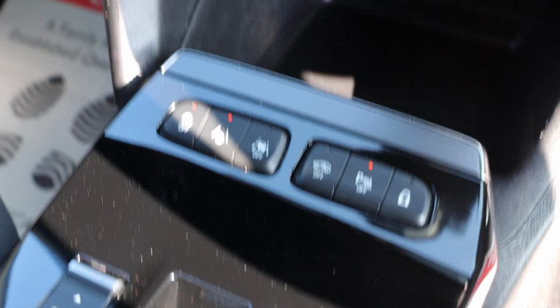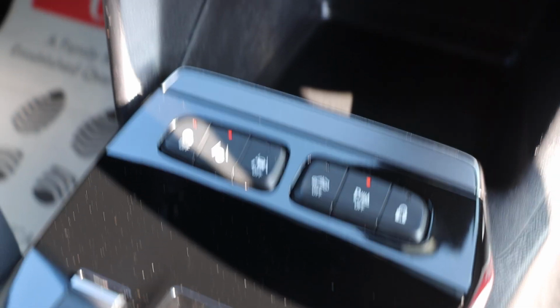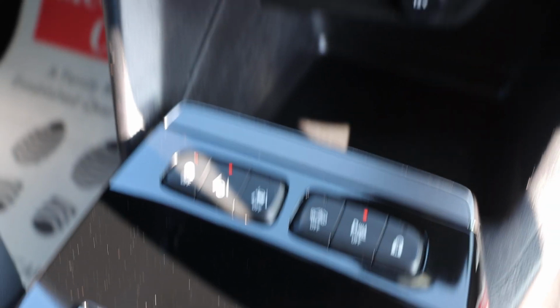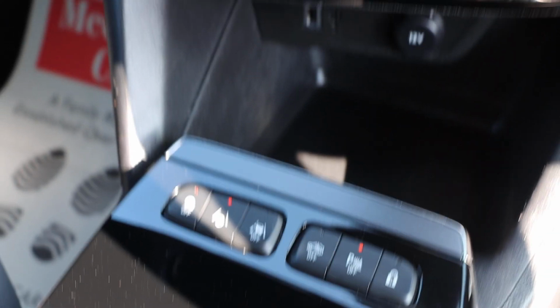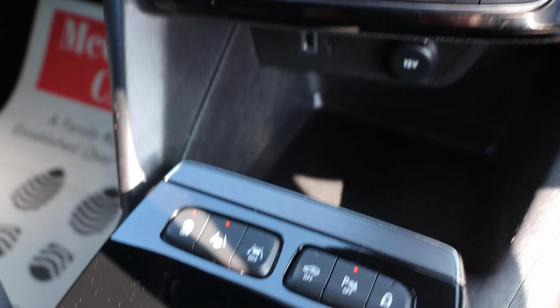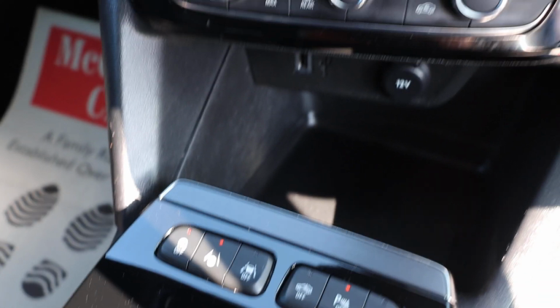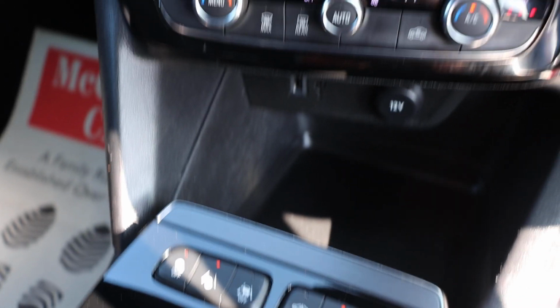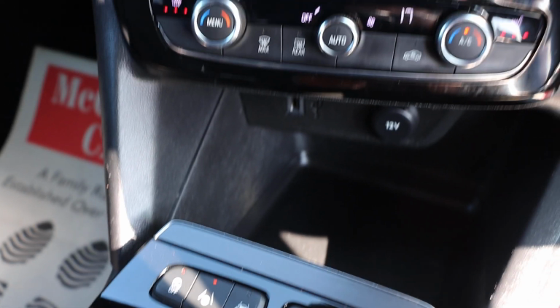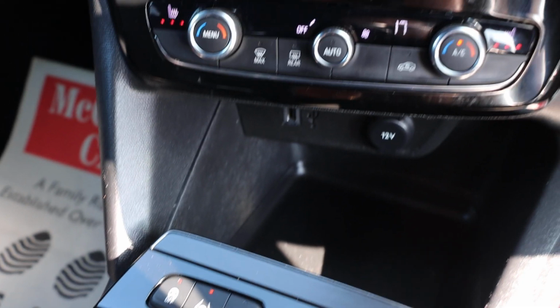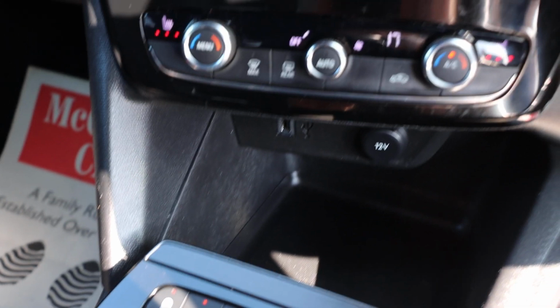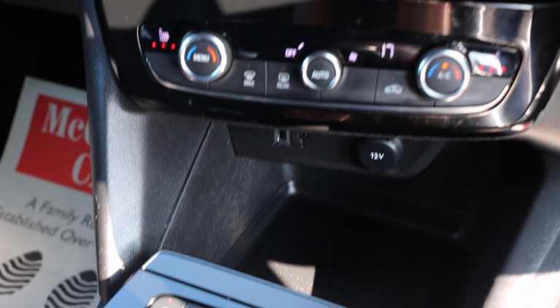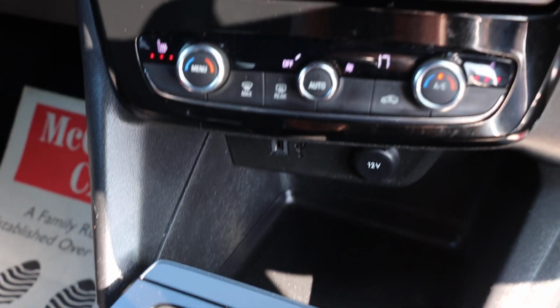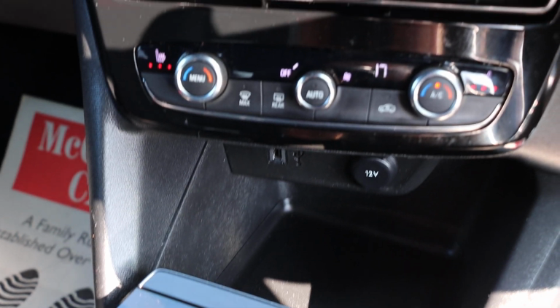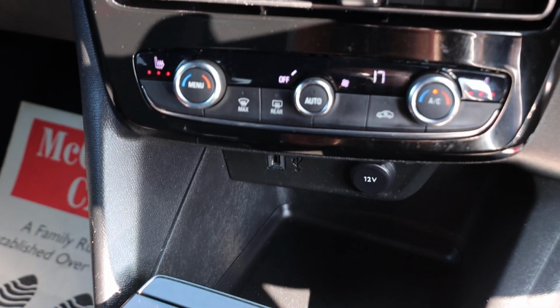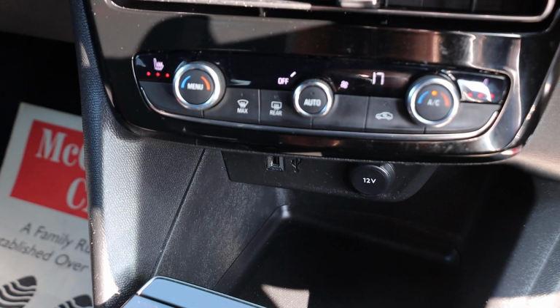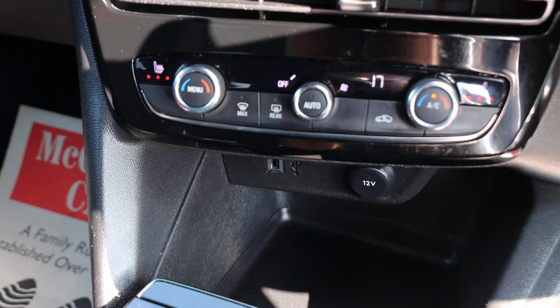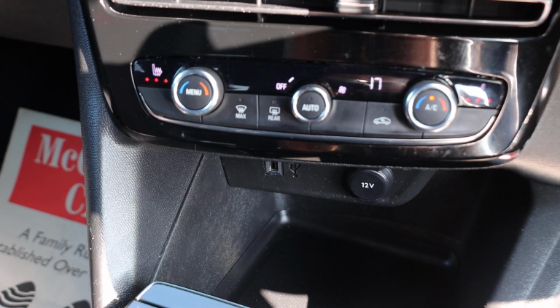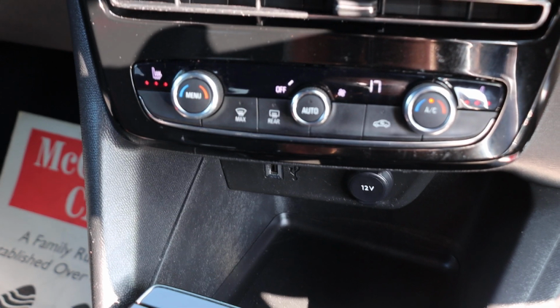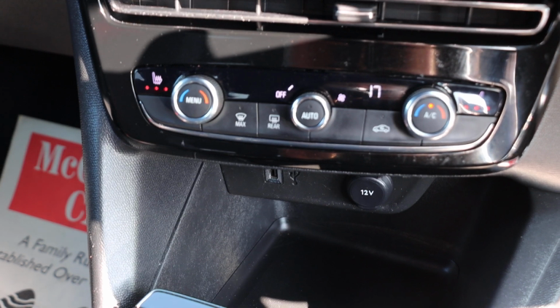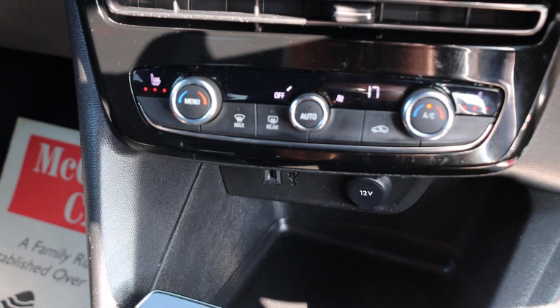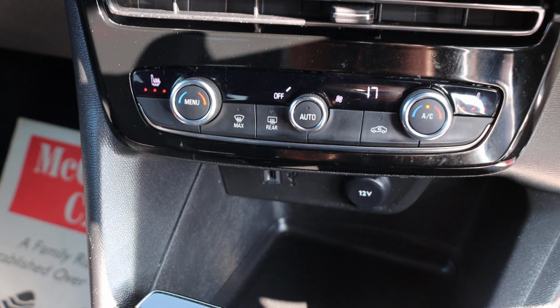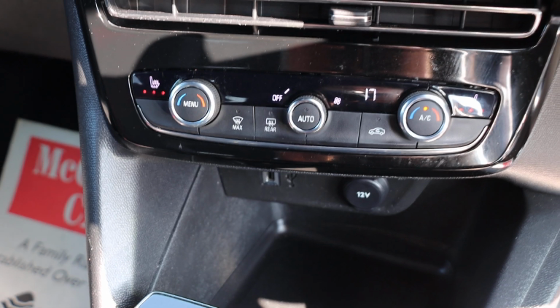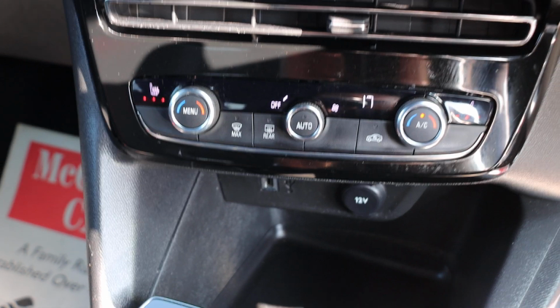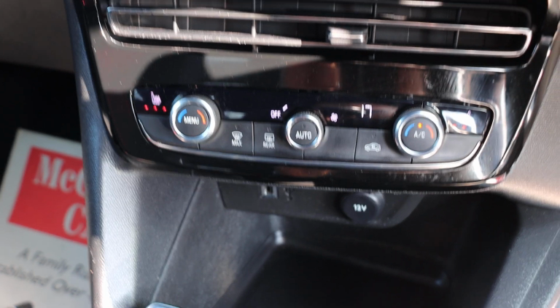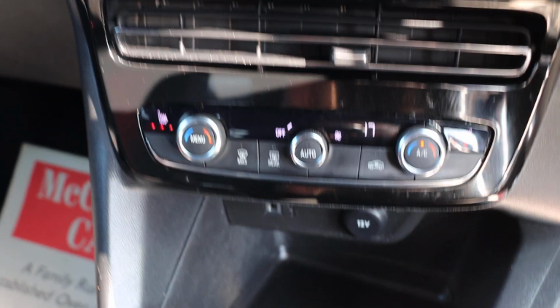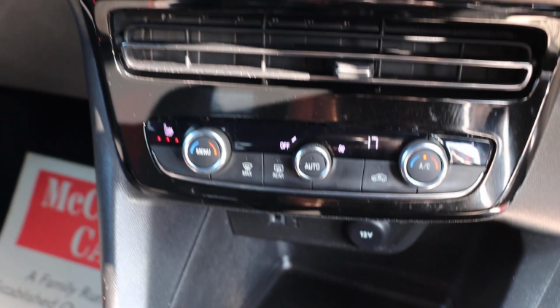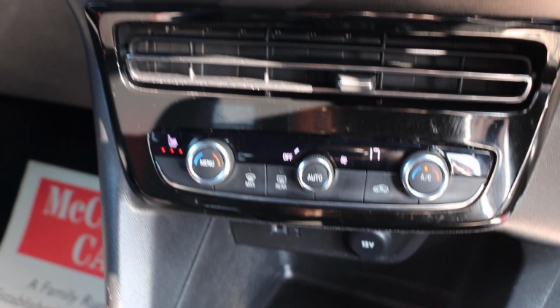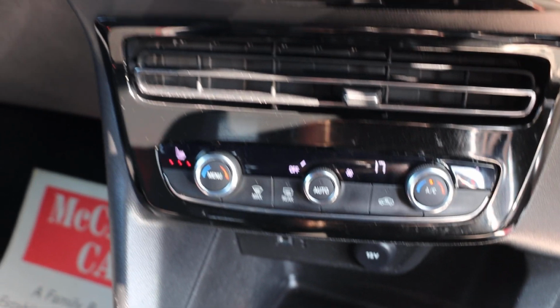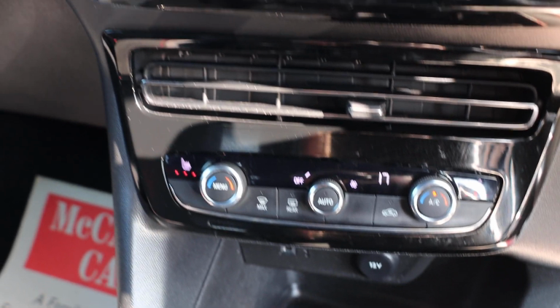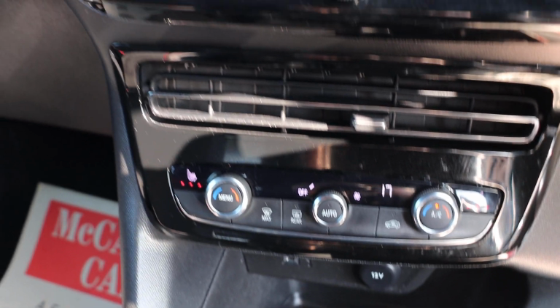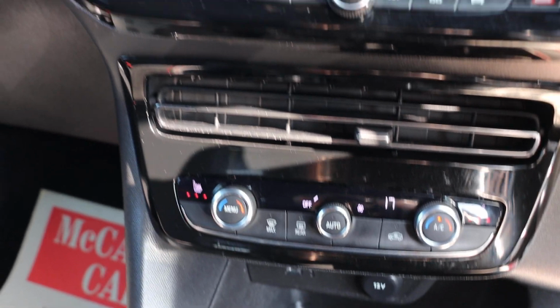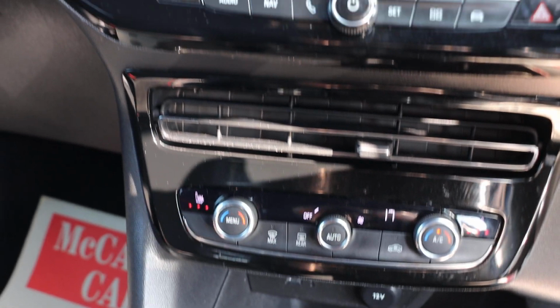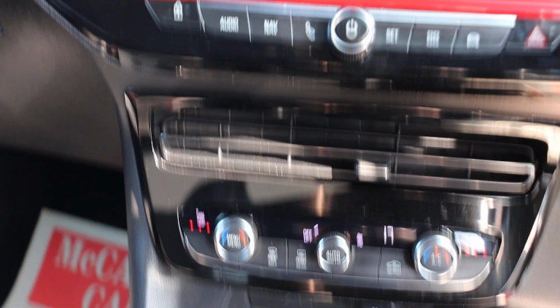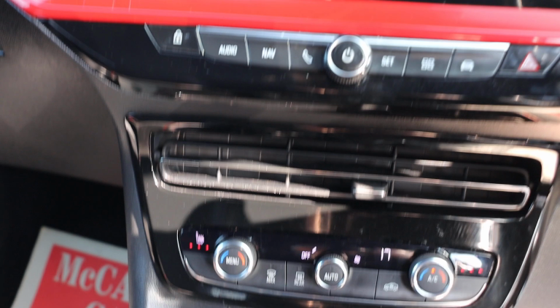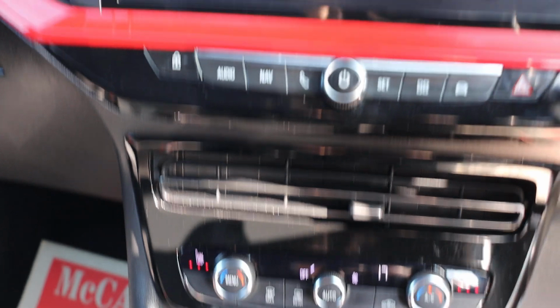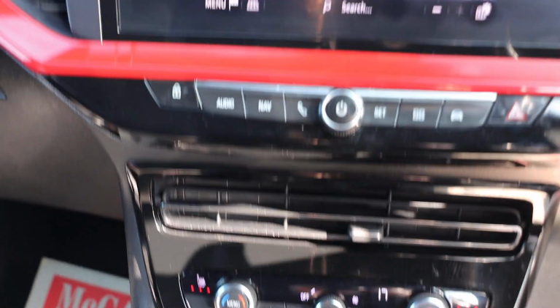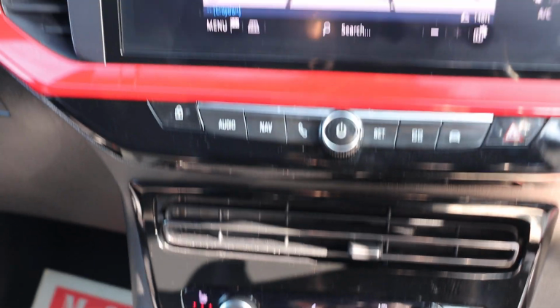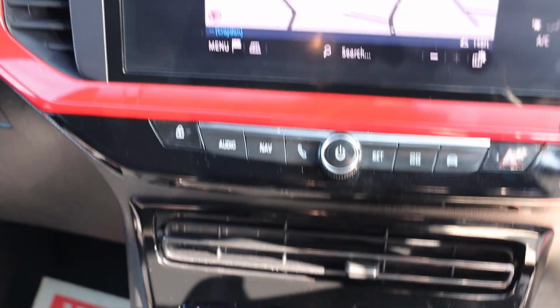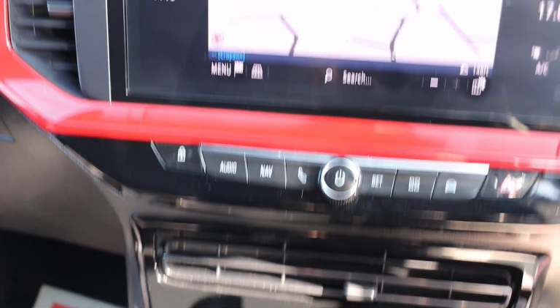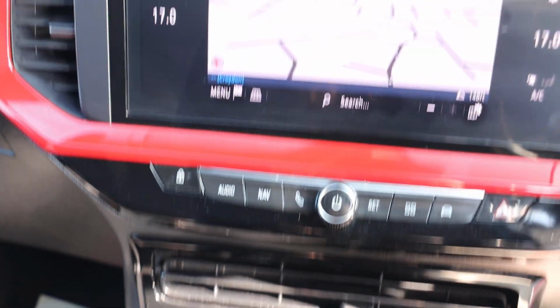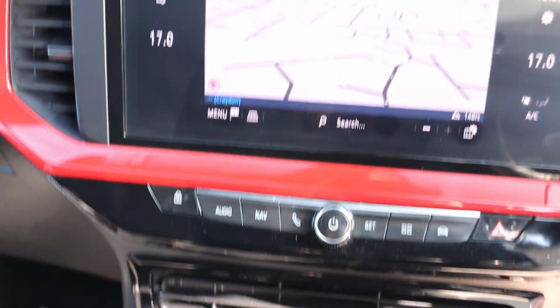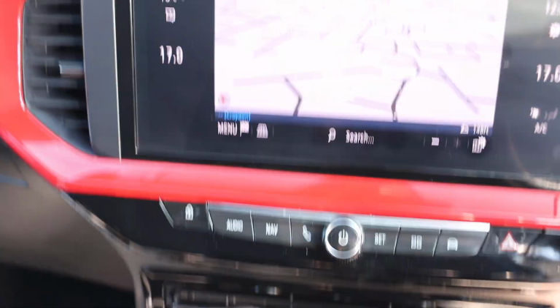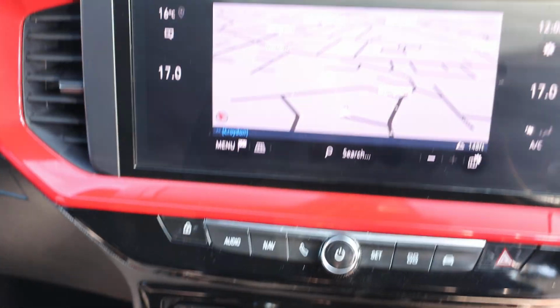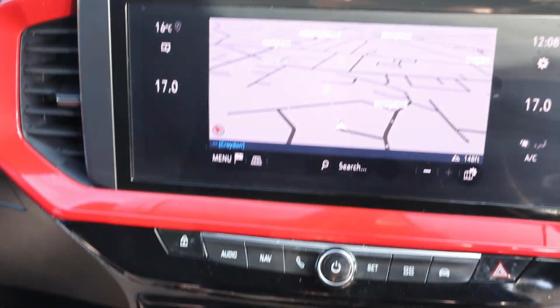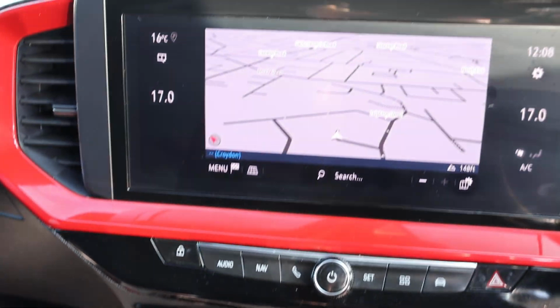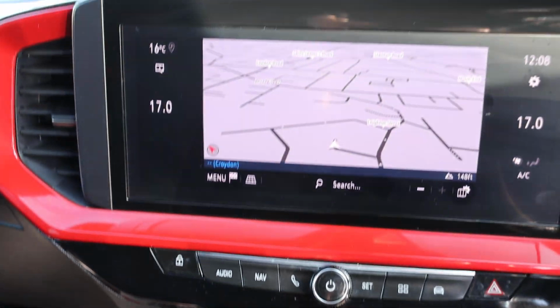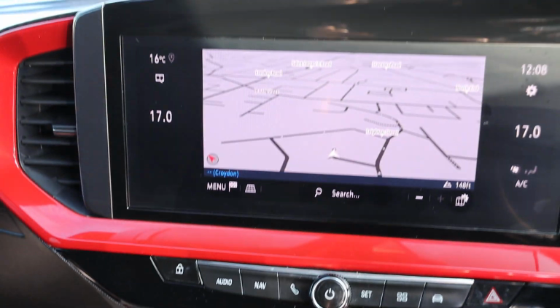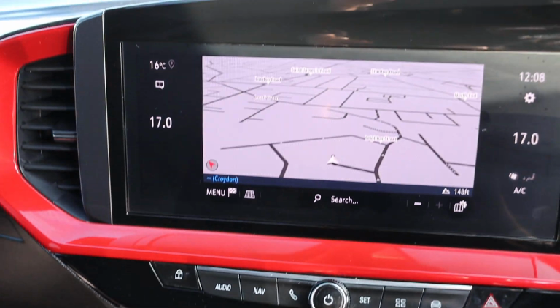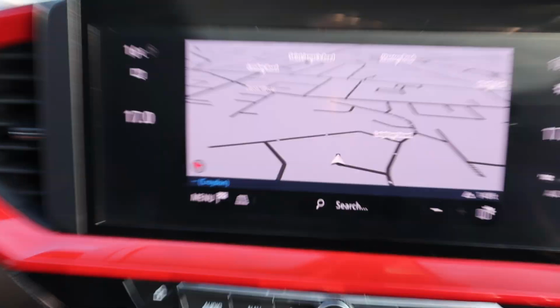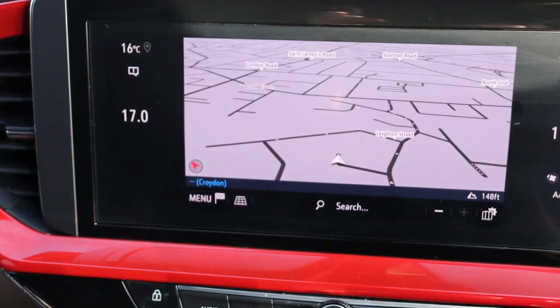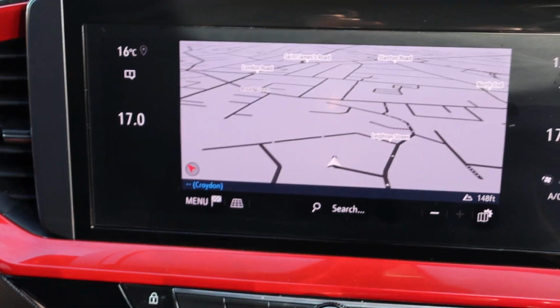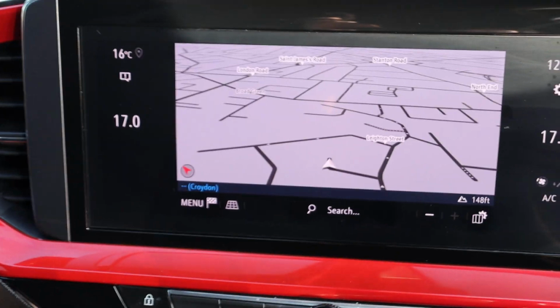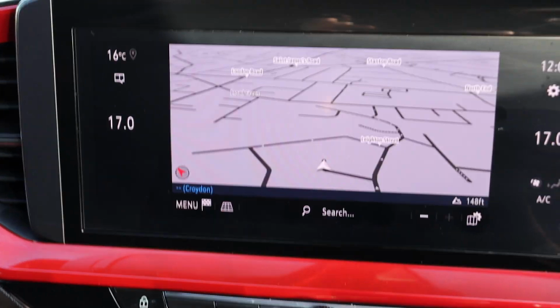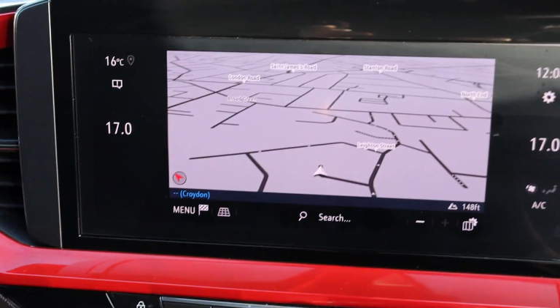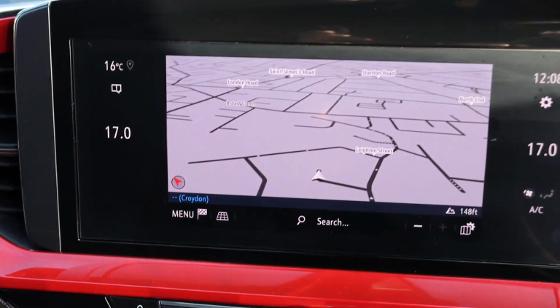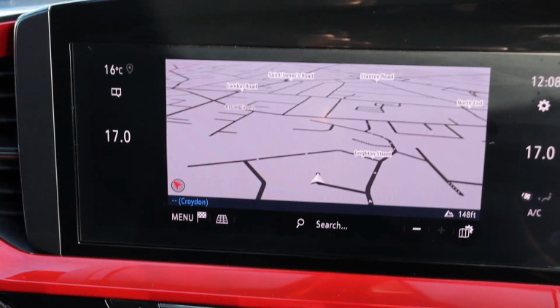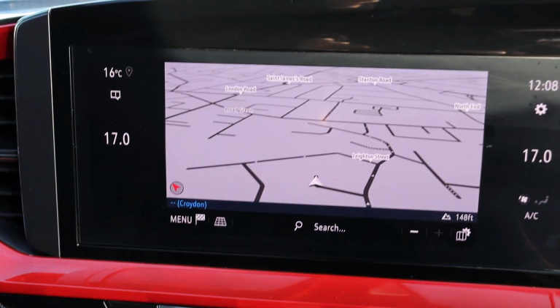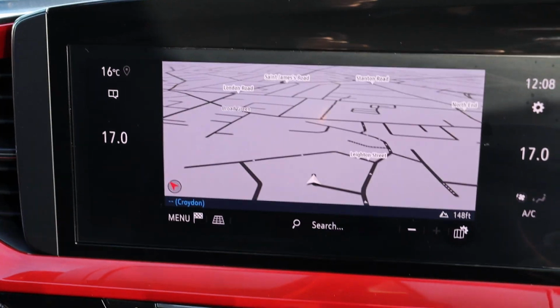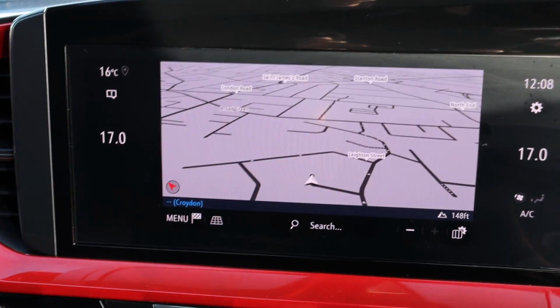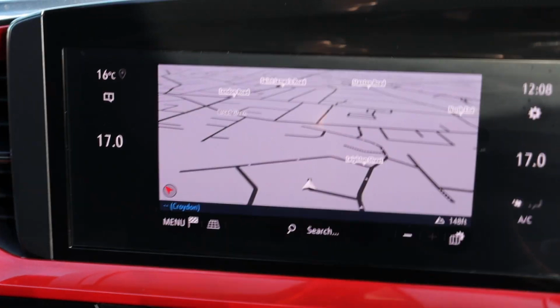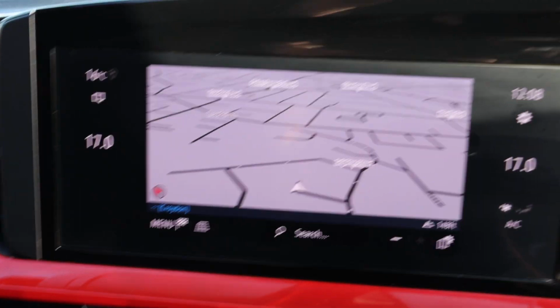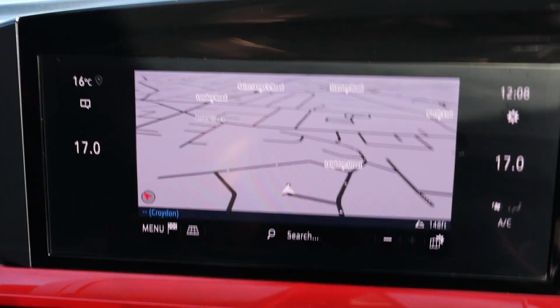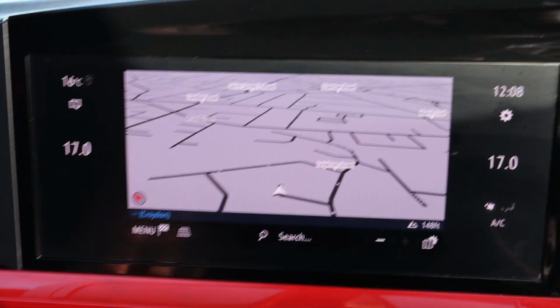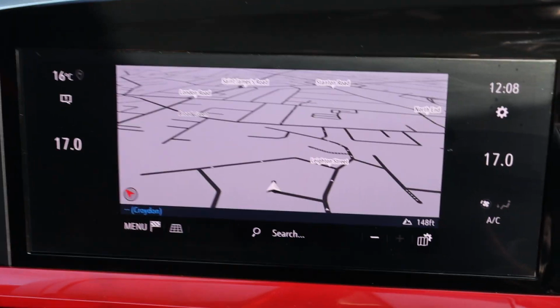Two-zone climate control aircon, heated seats. Satellite navigation, has touchscreen.